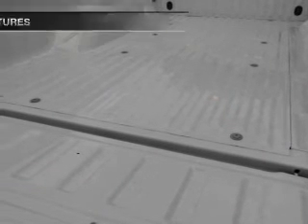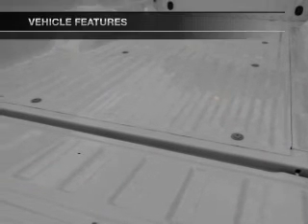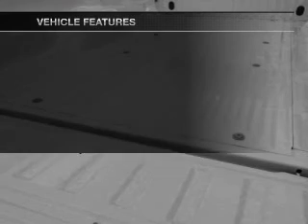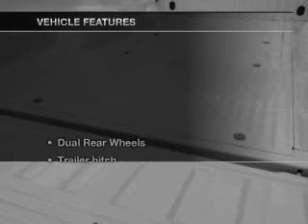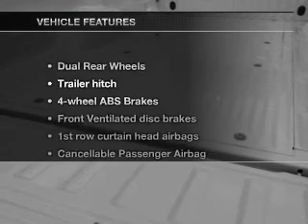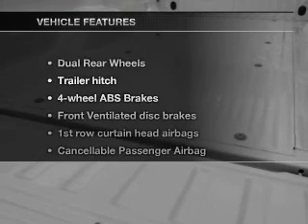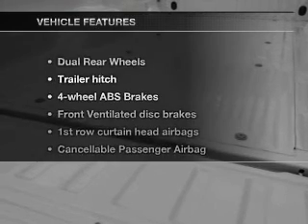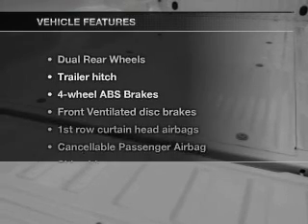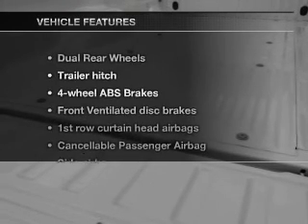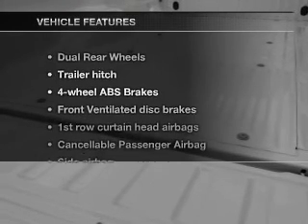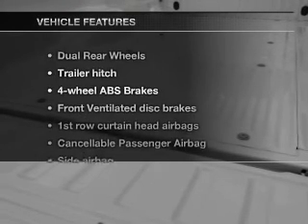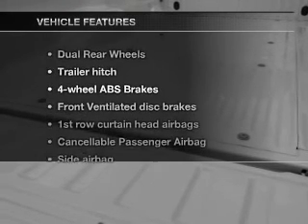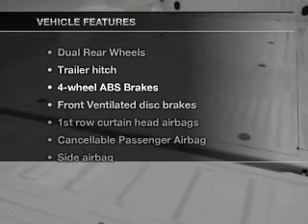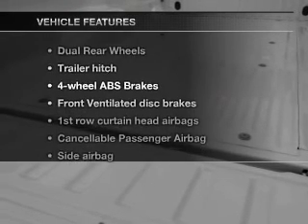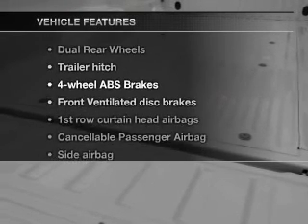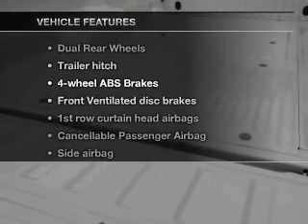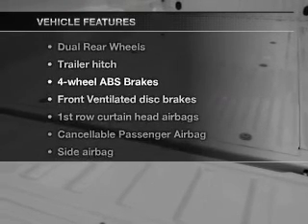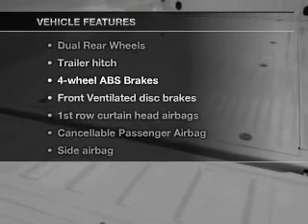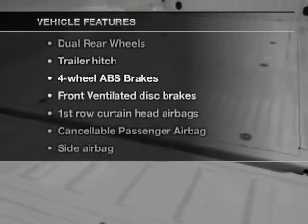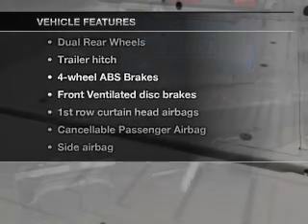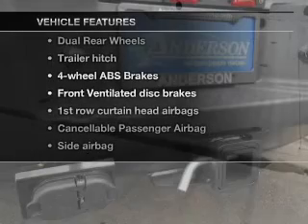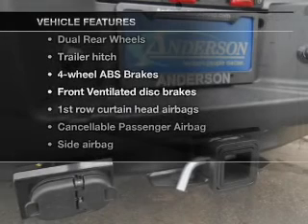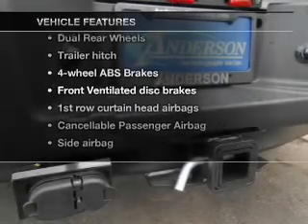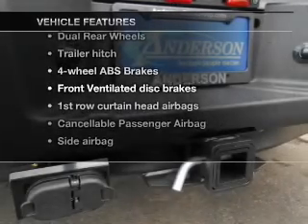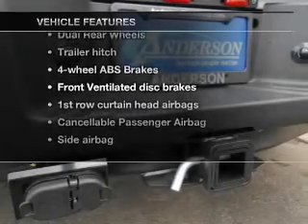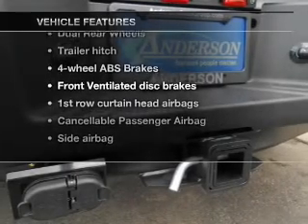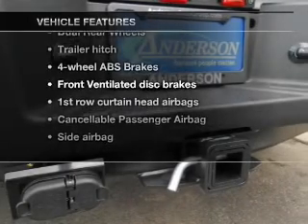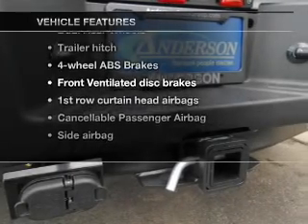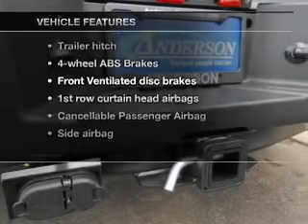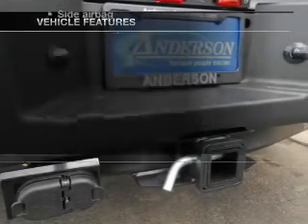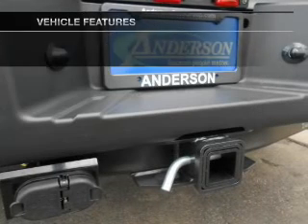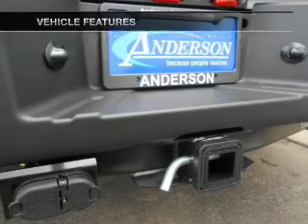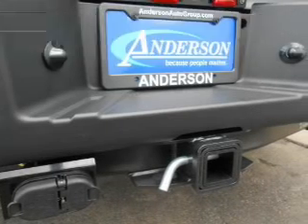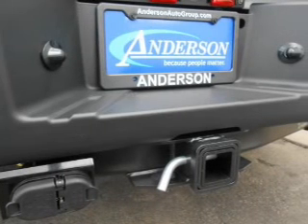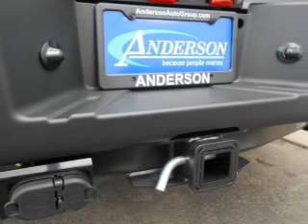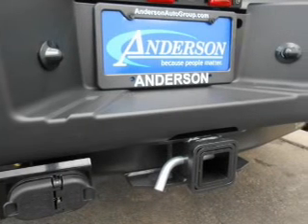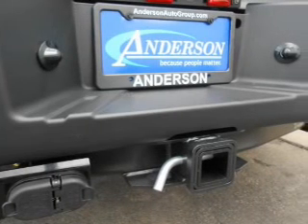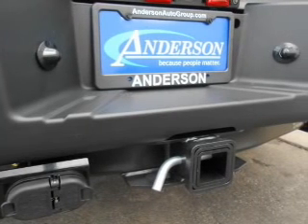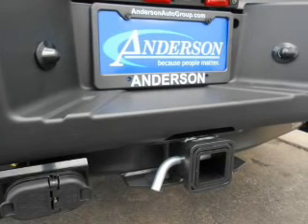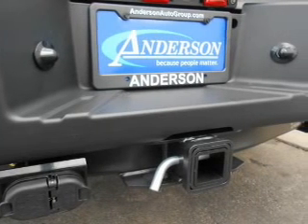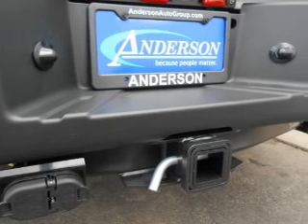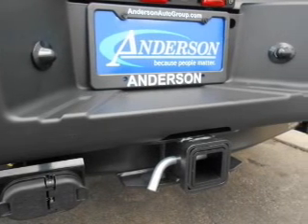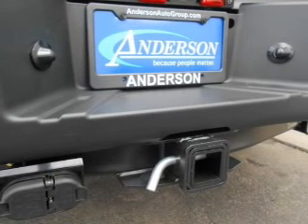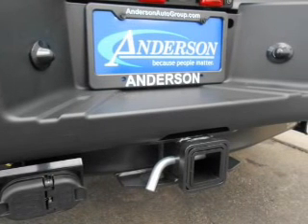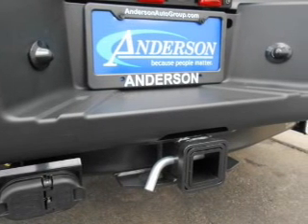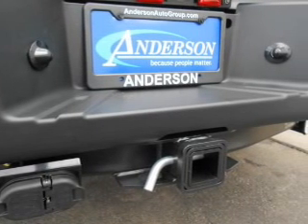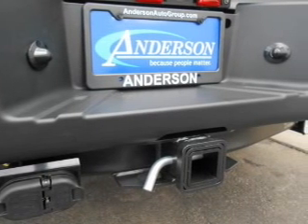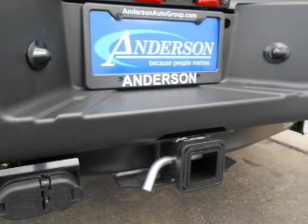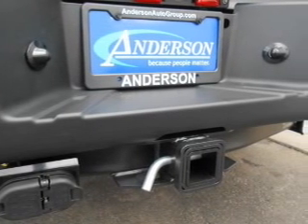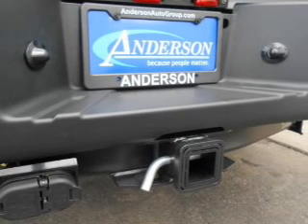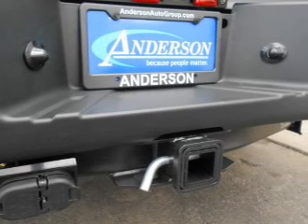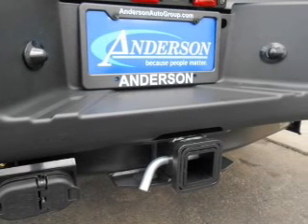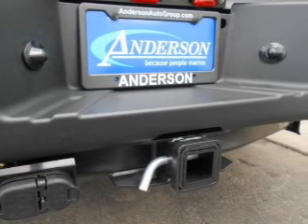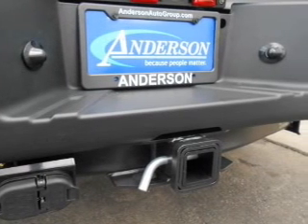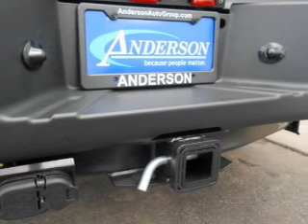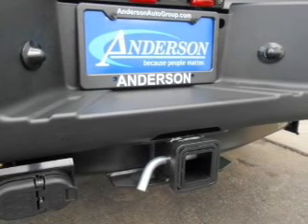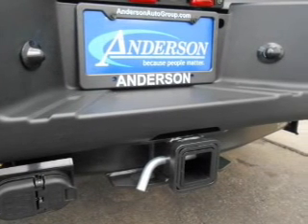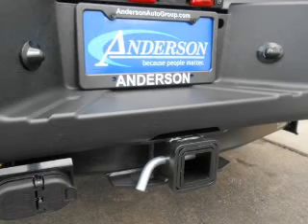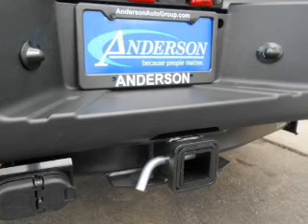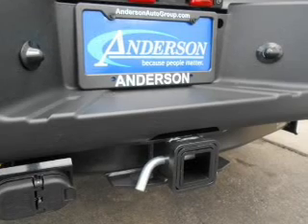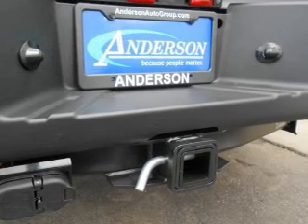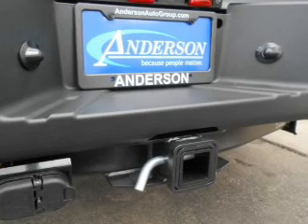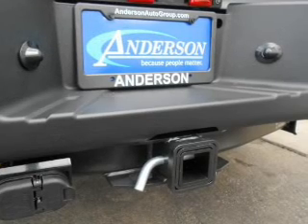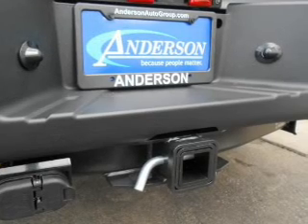Plus, enjoy these notable features that are included in this vehicle: an AM-FM stereo, power steering, and air conditioning.